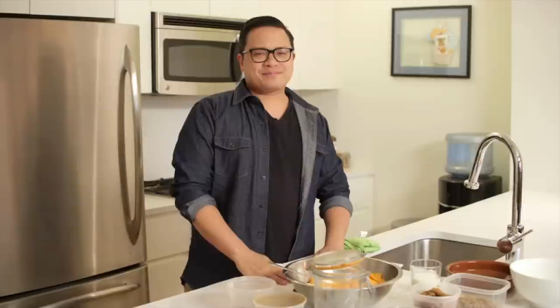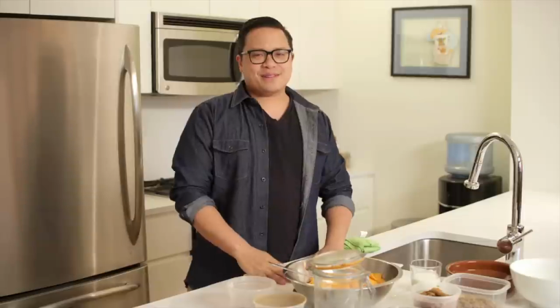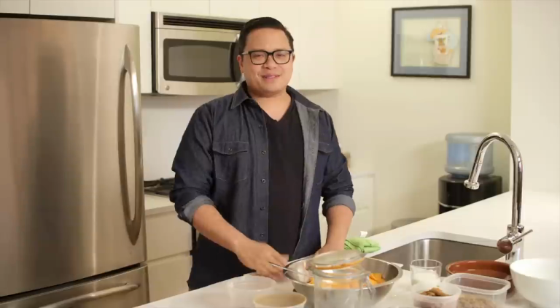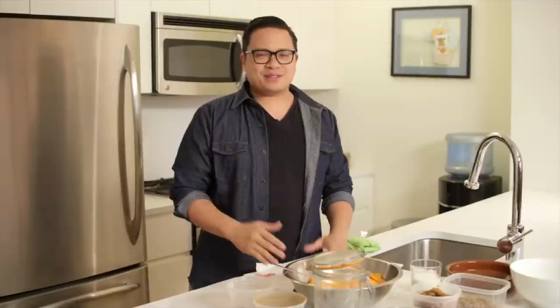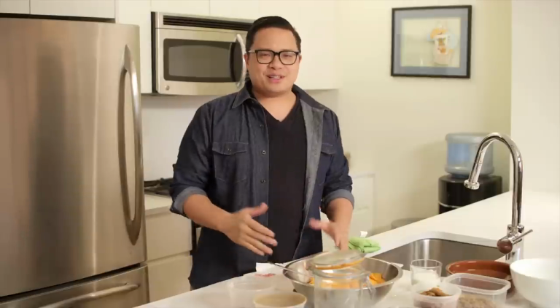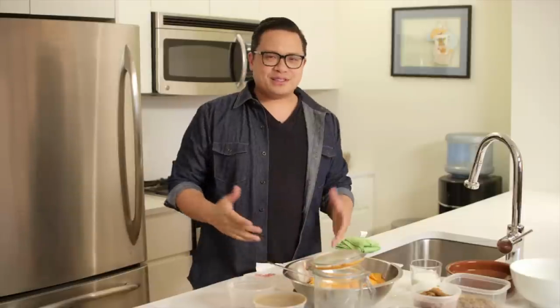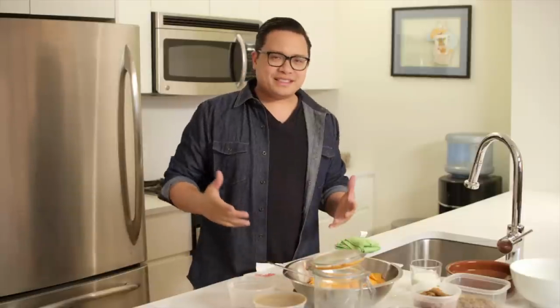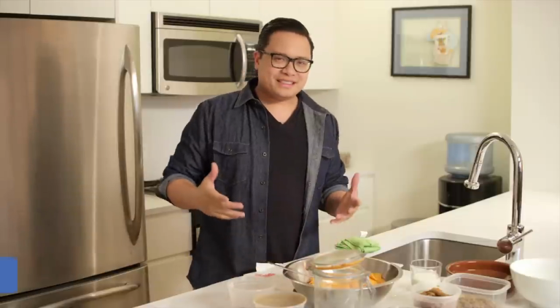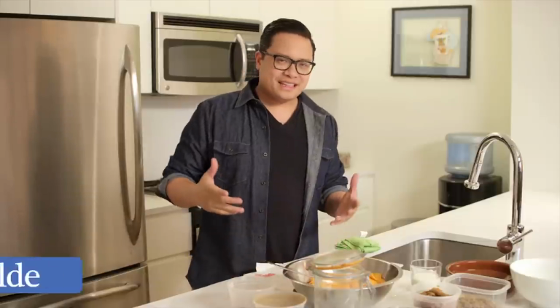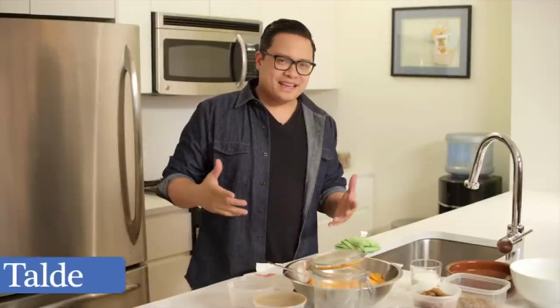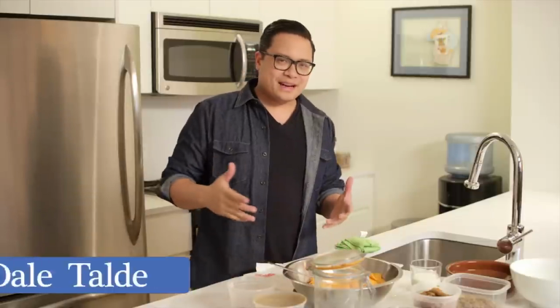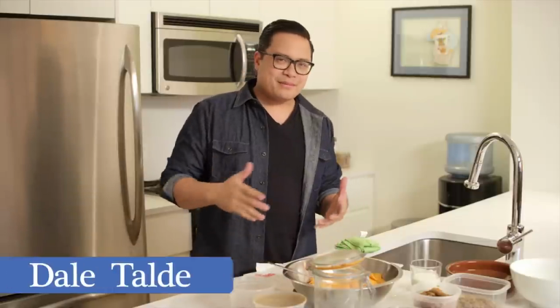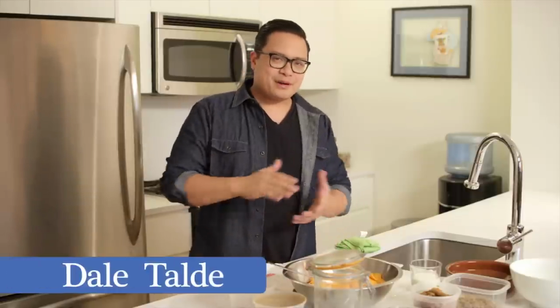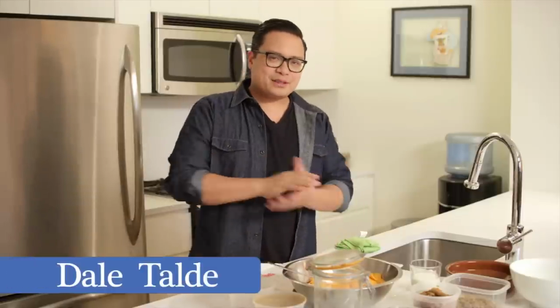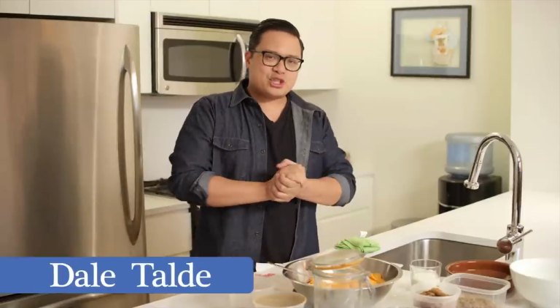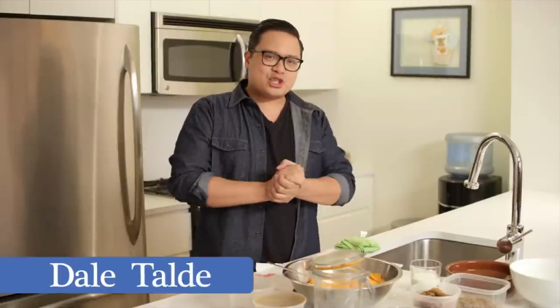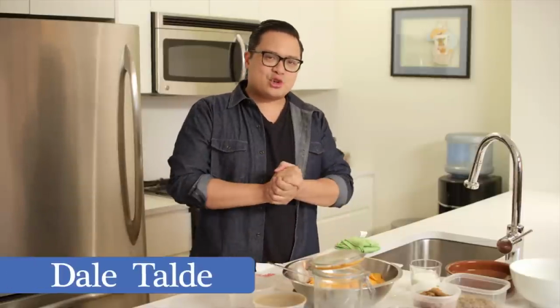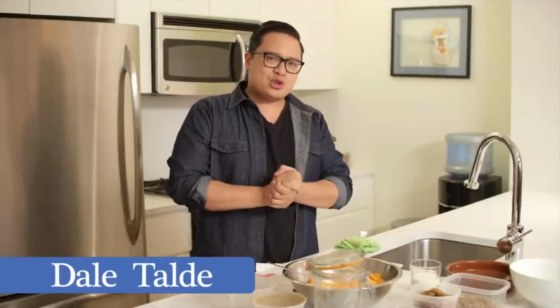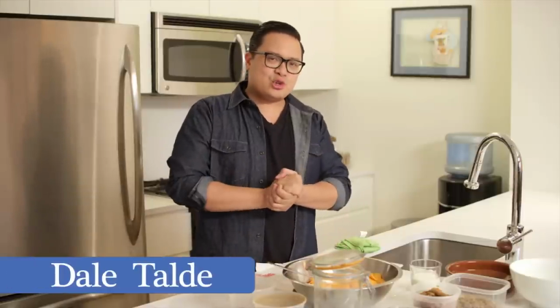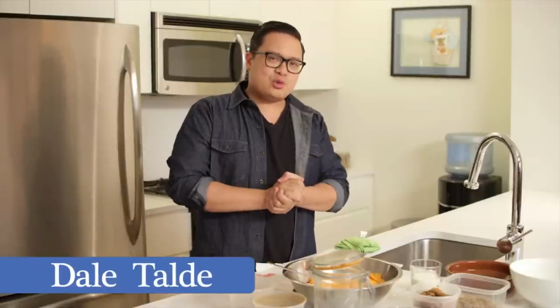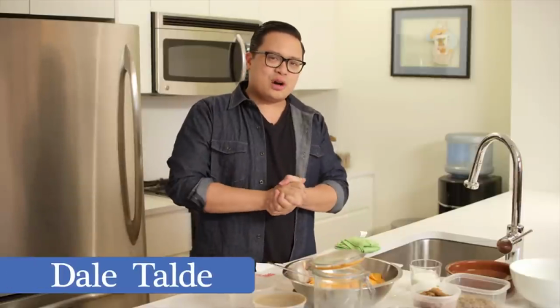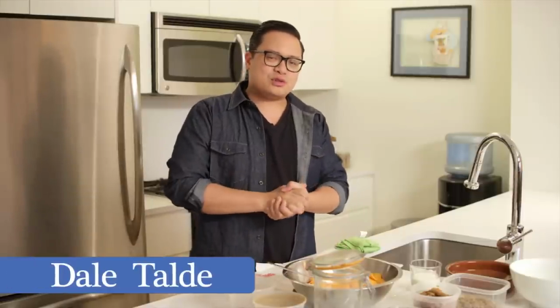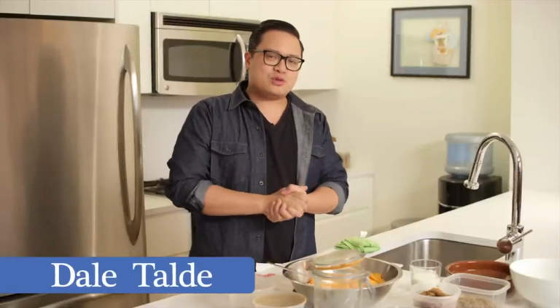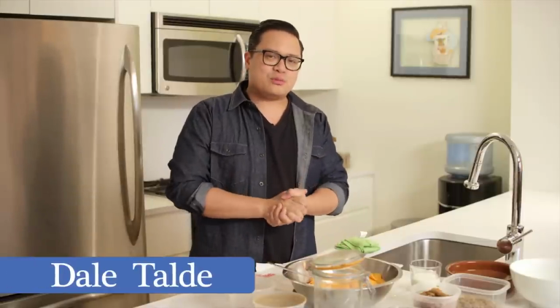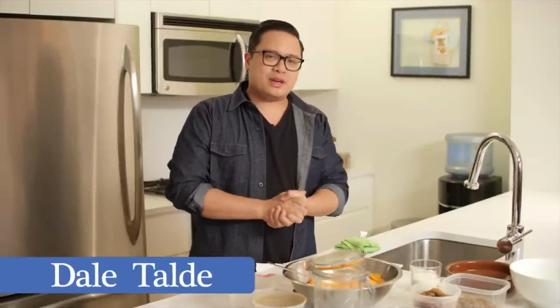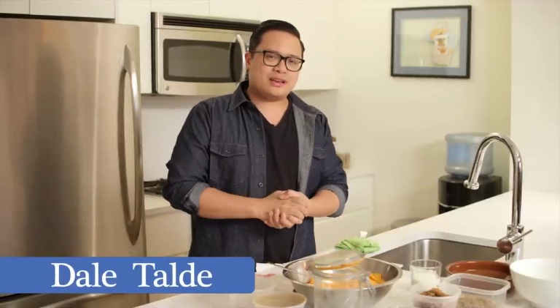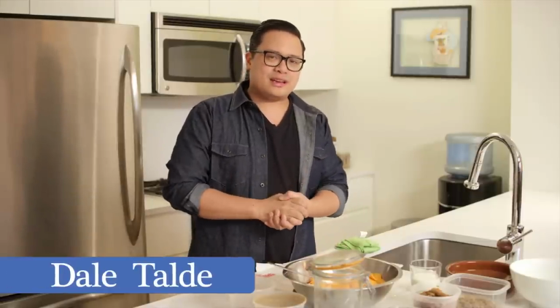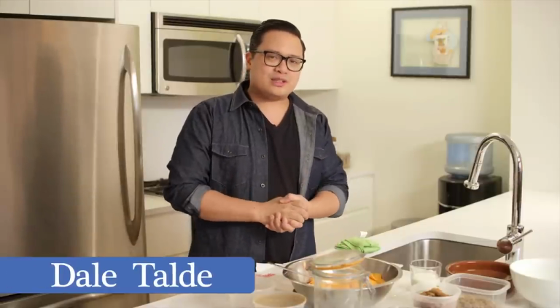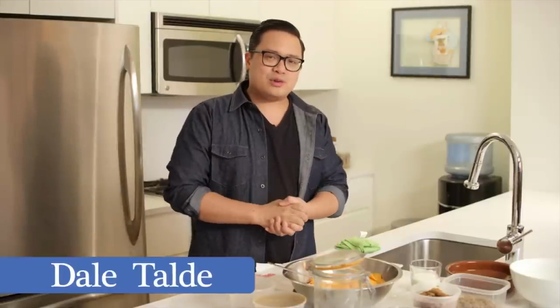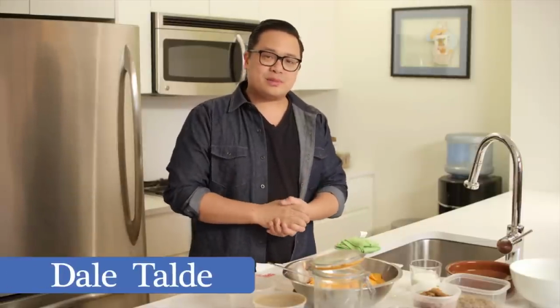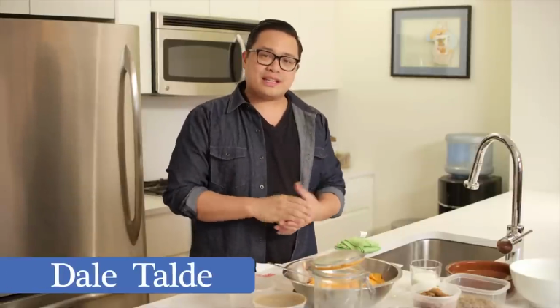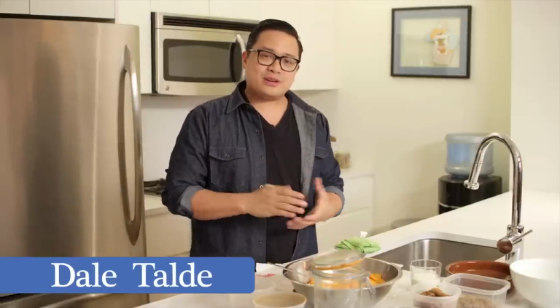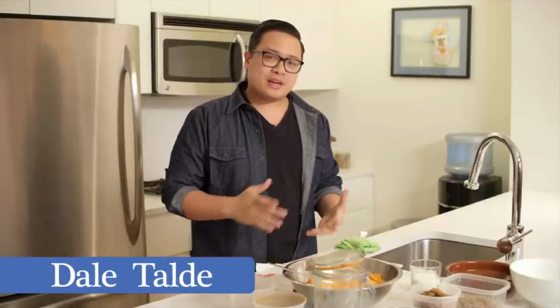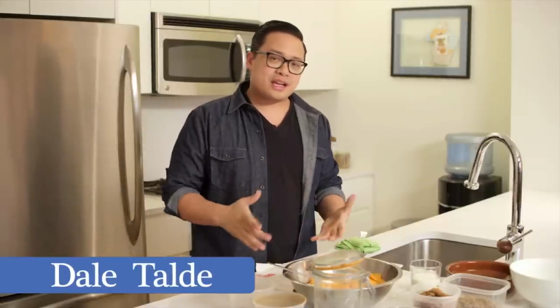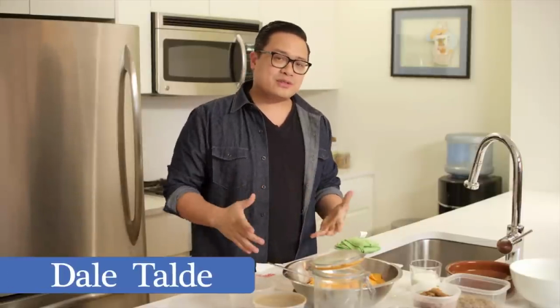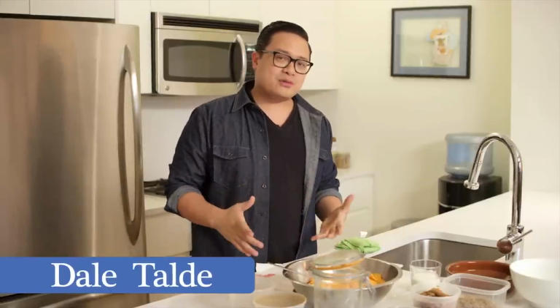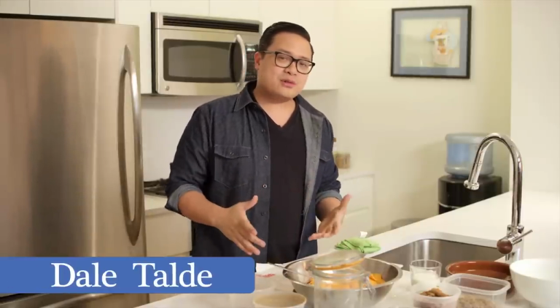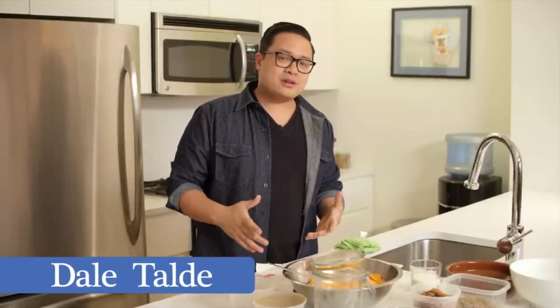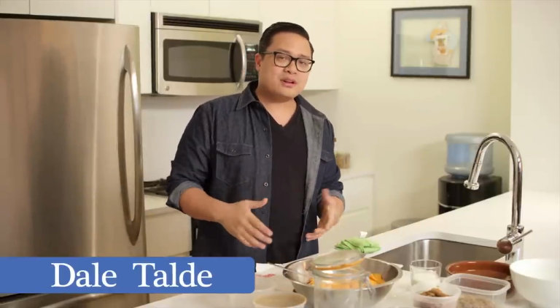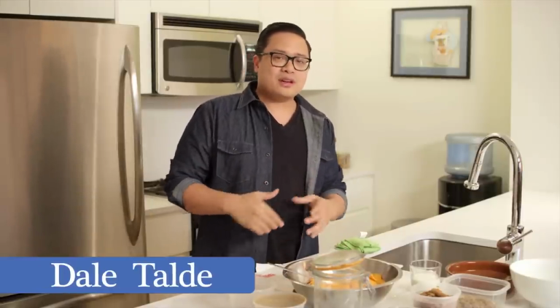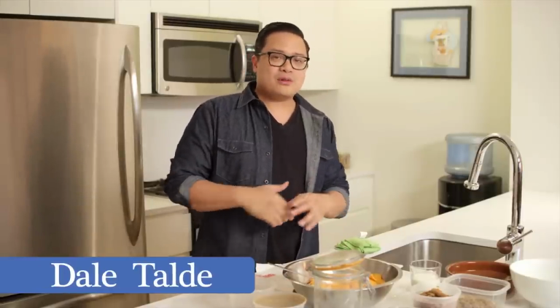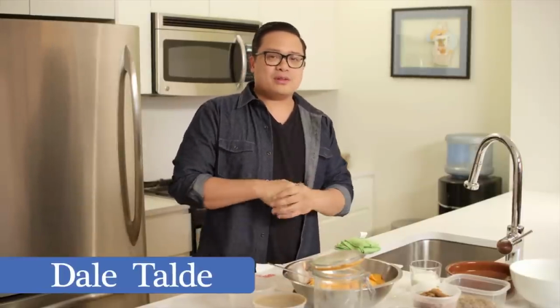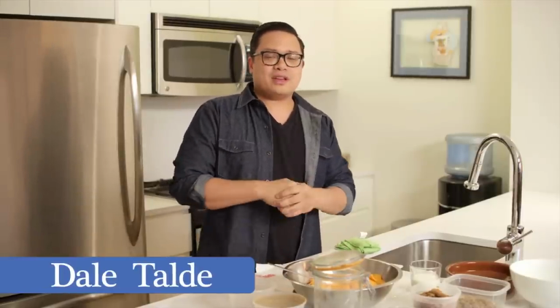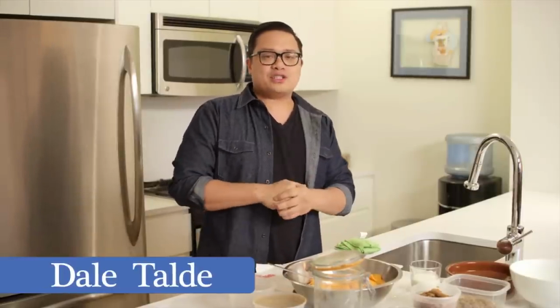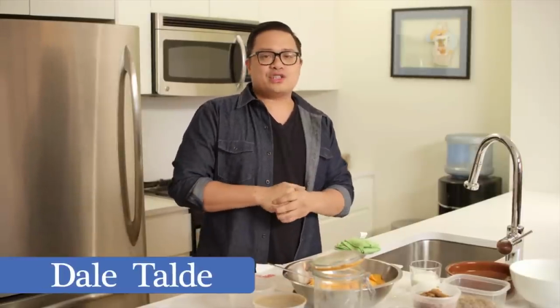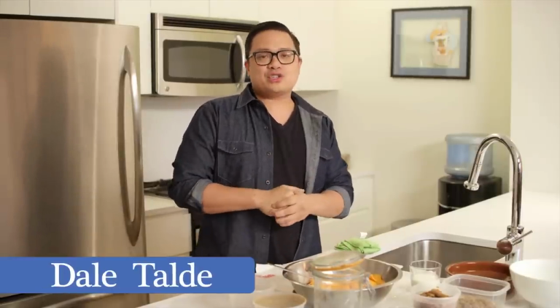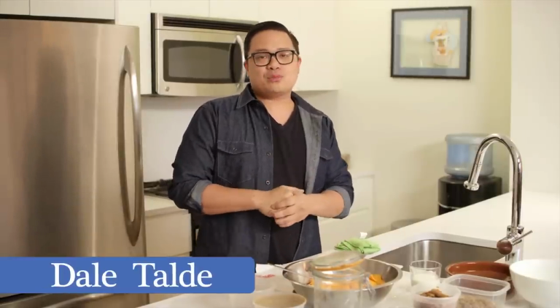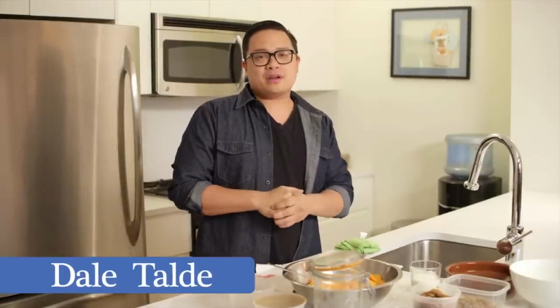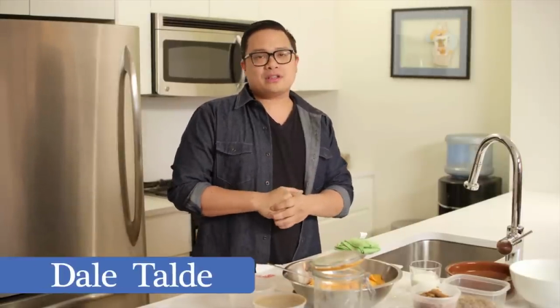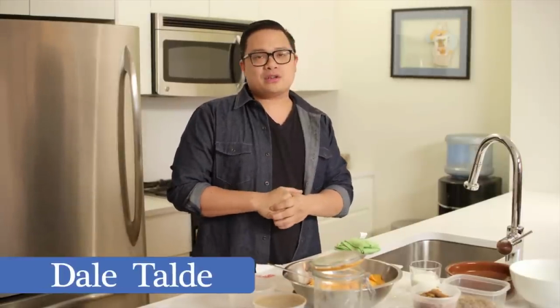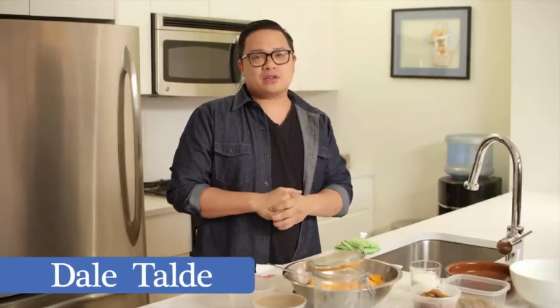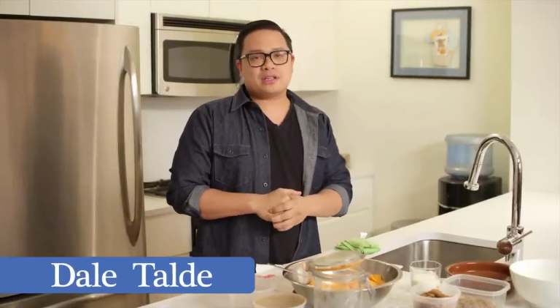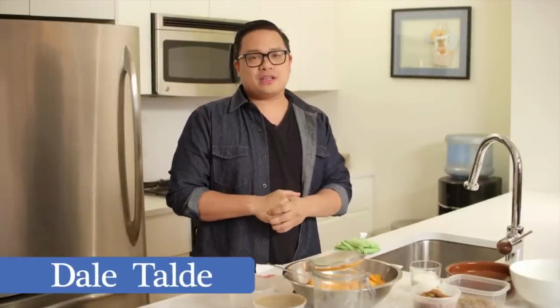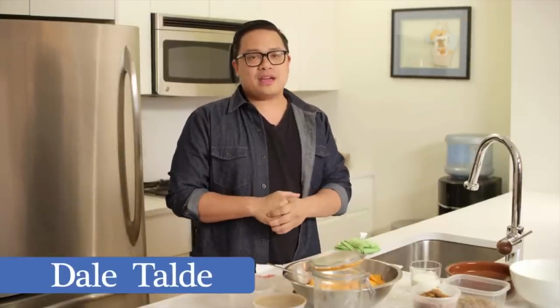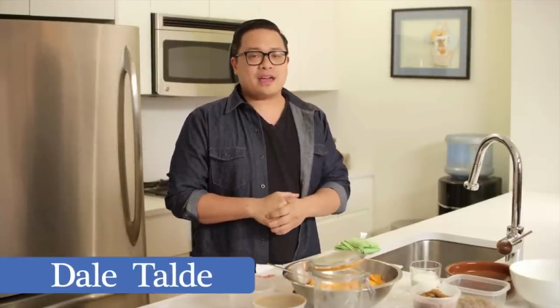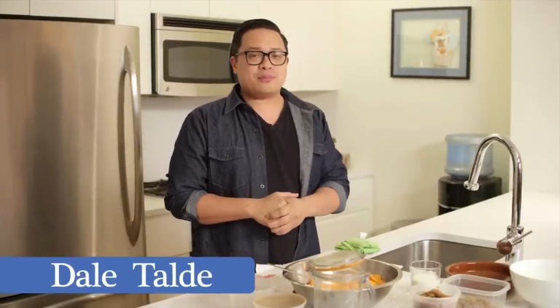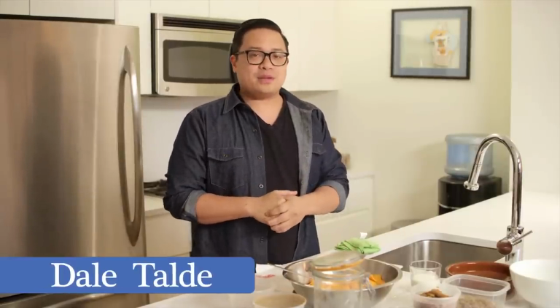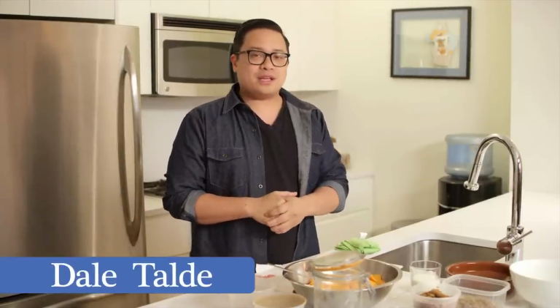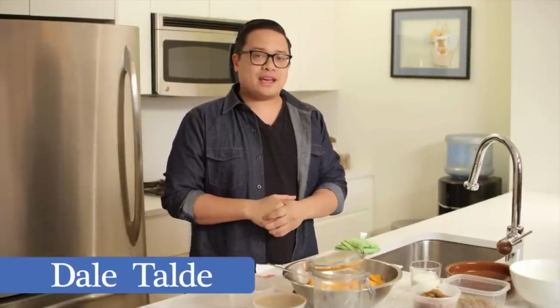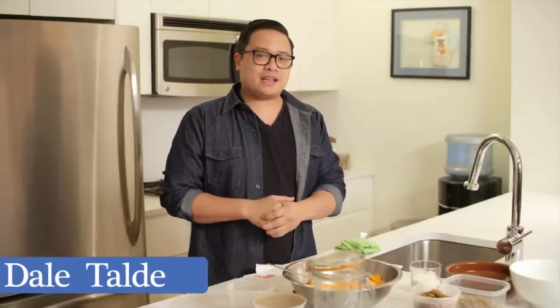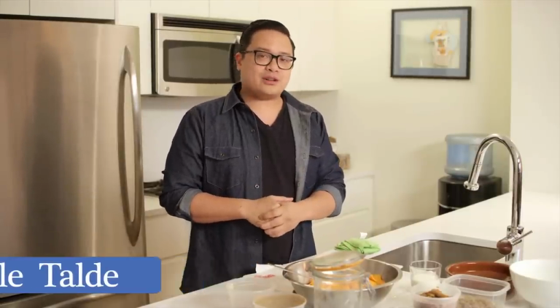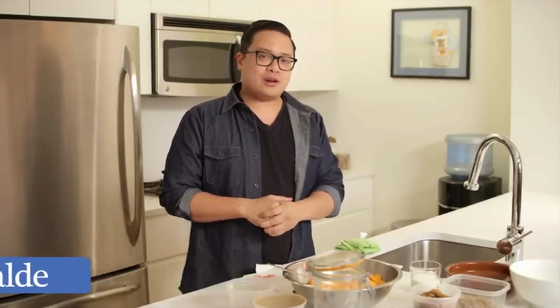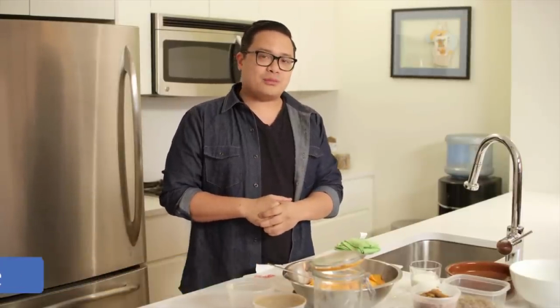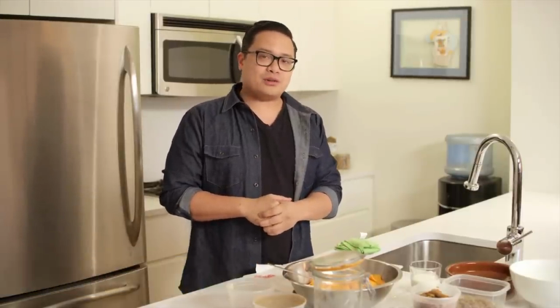I'm Dale Taldi, and I'm about to show you how to make a sweet potato casserole with a gingerbread cookie and pecan crumble.